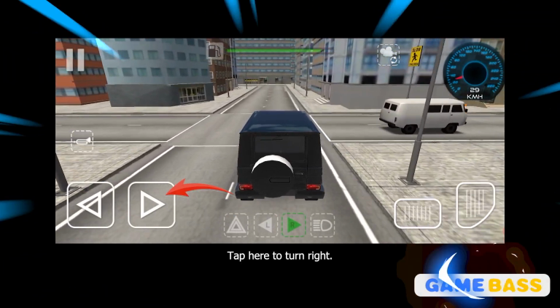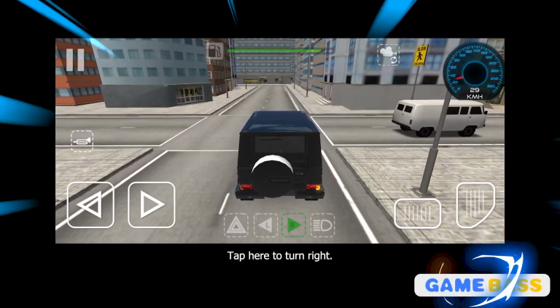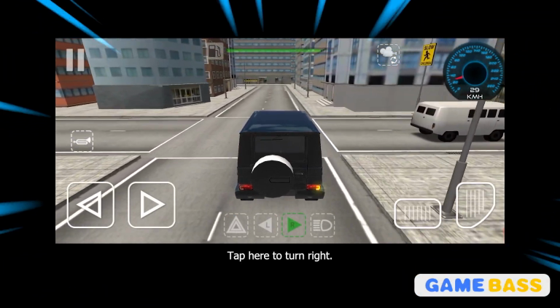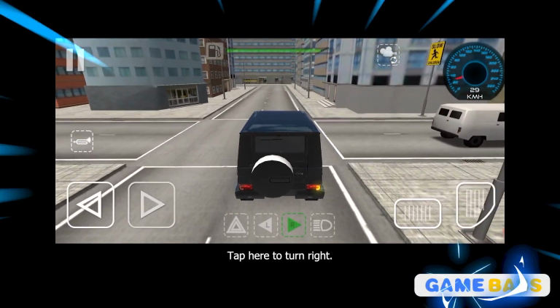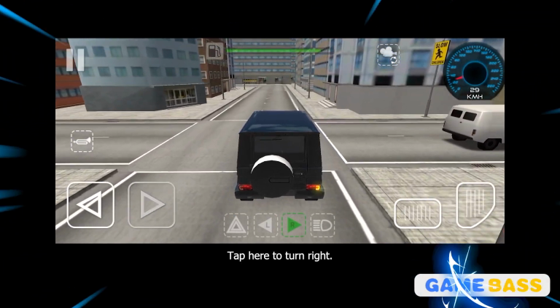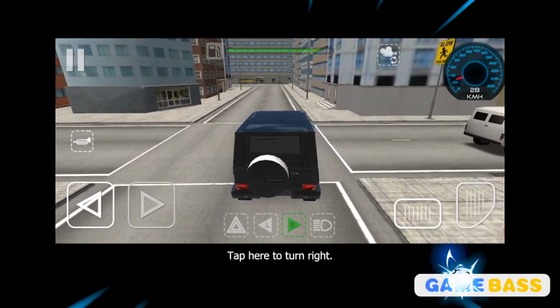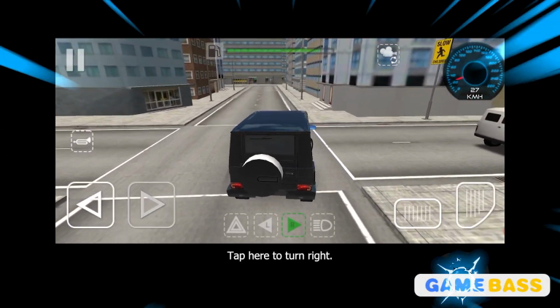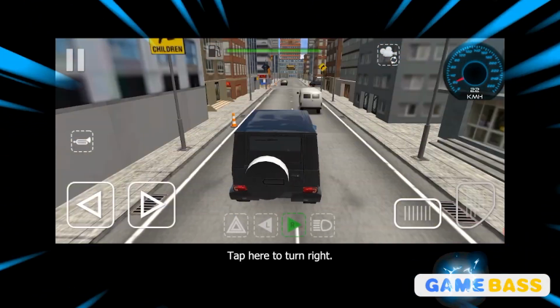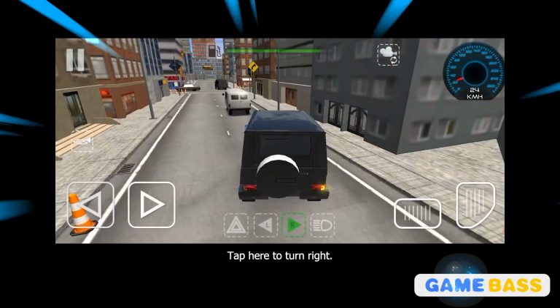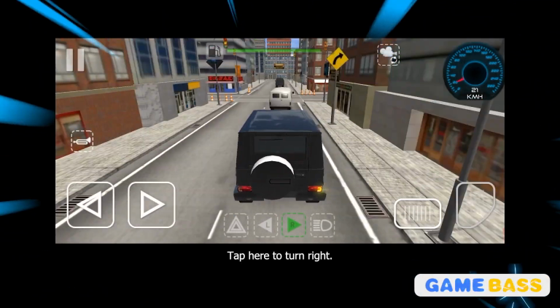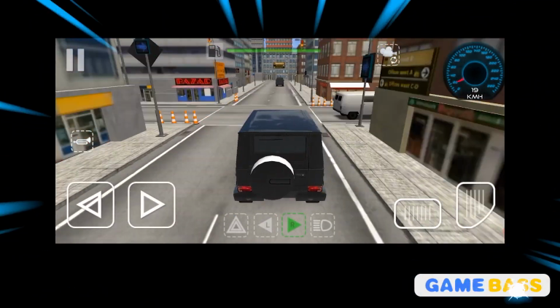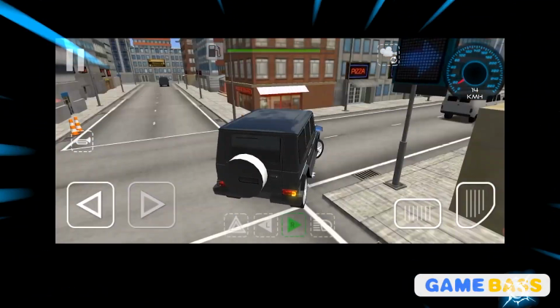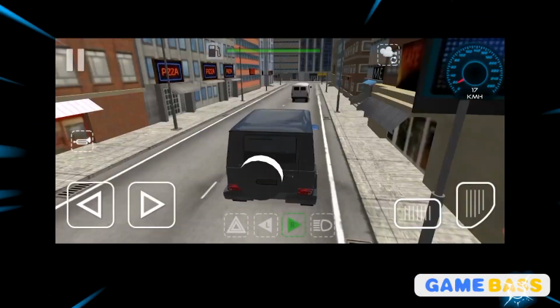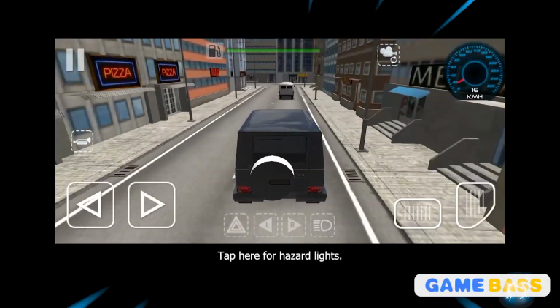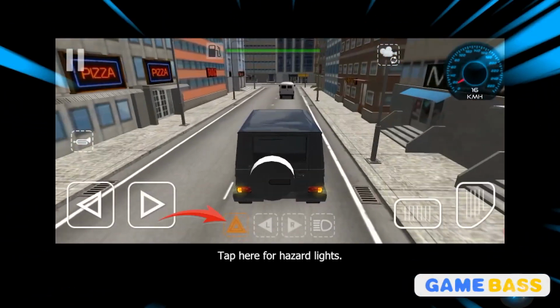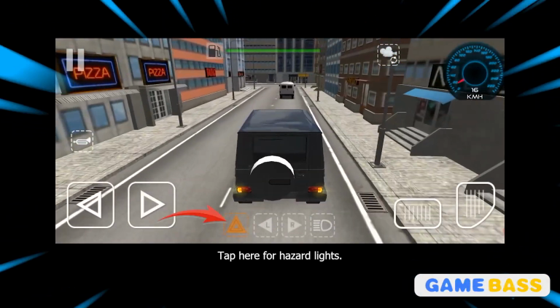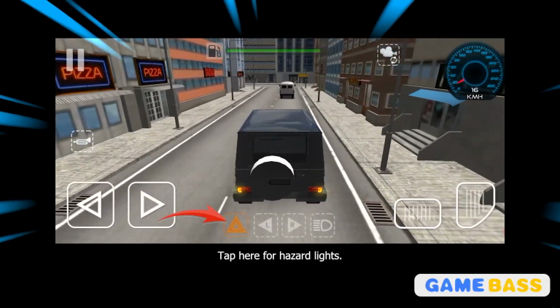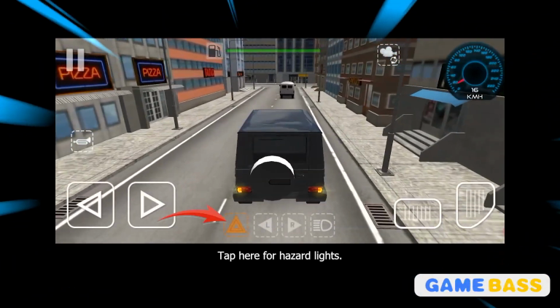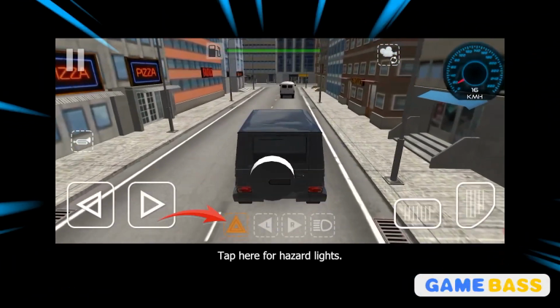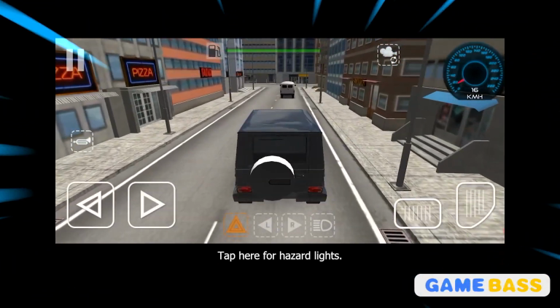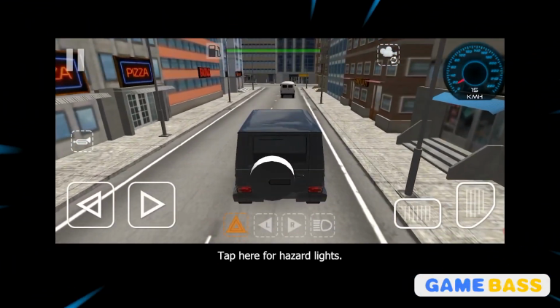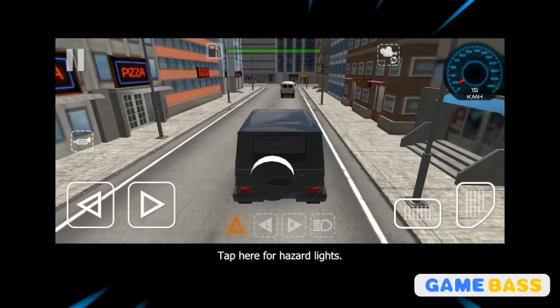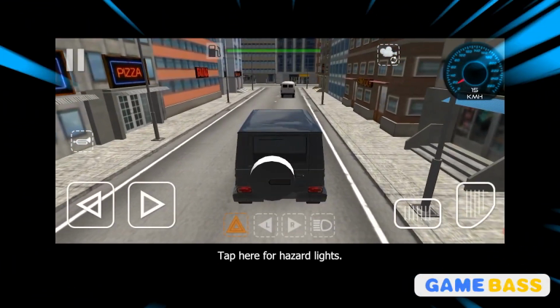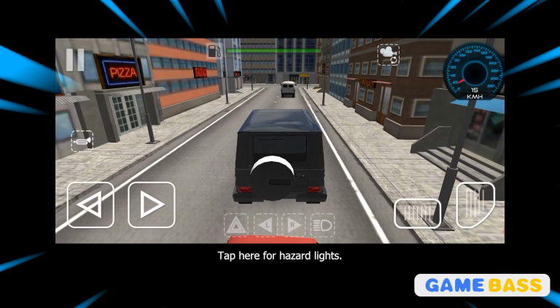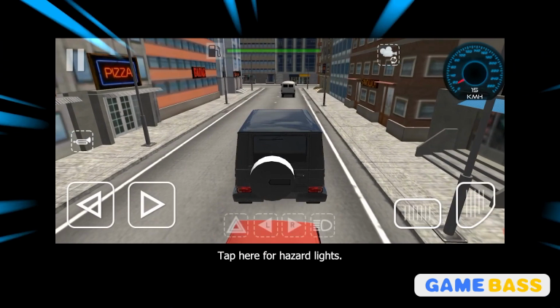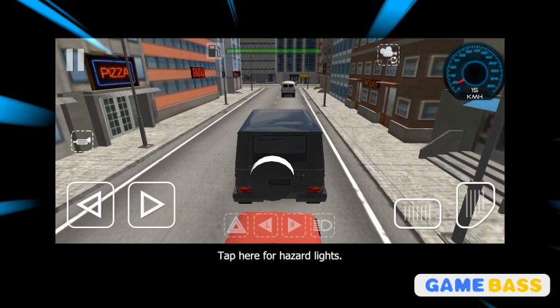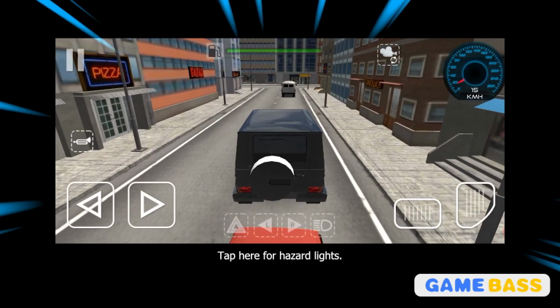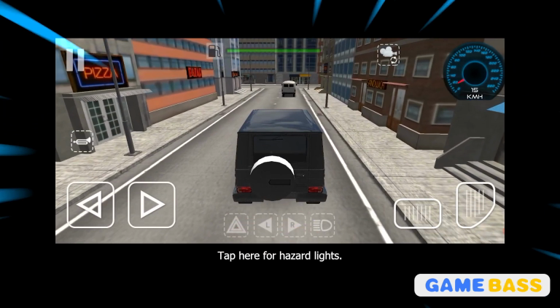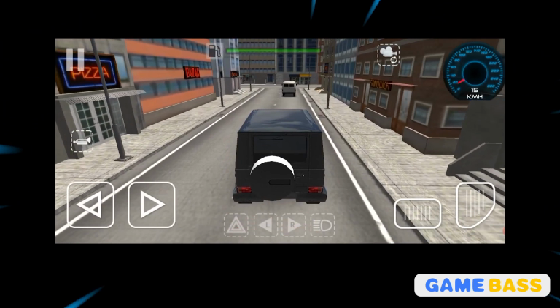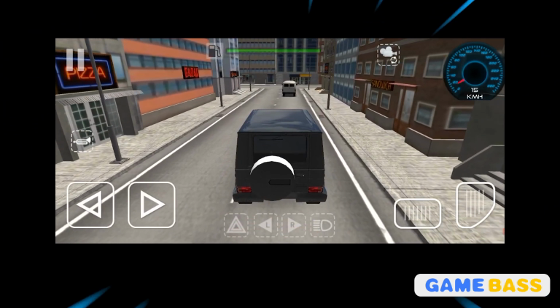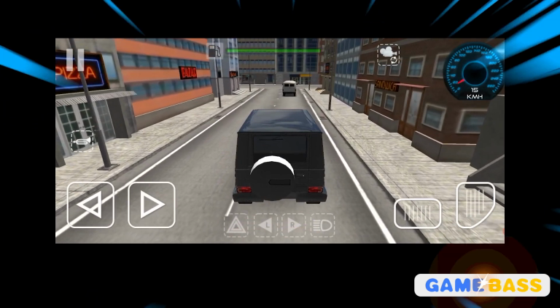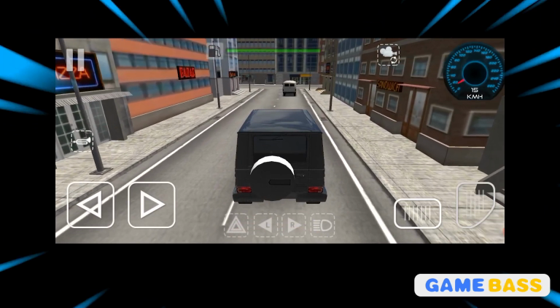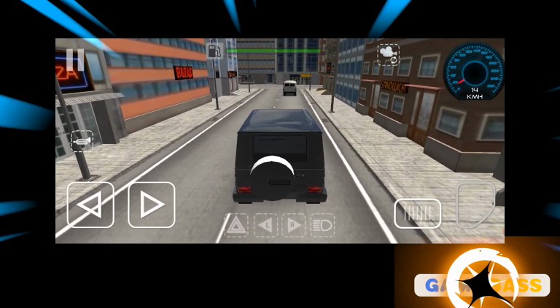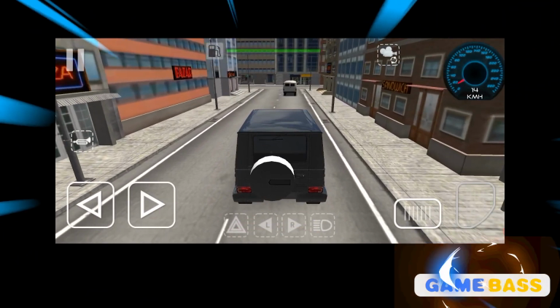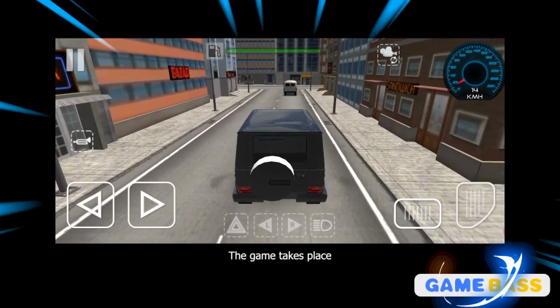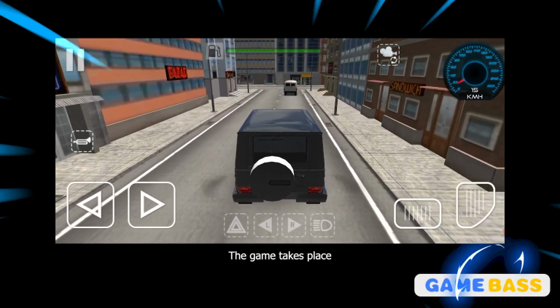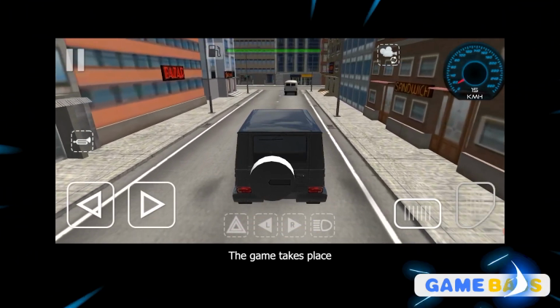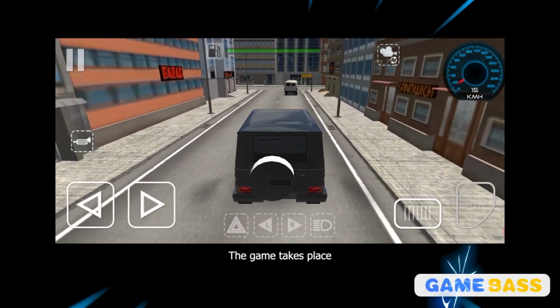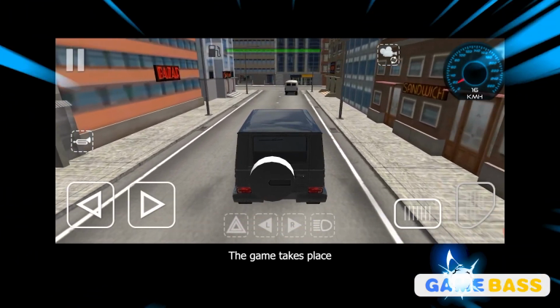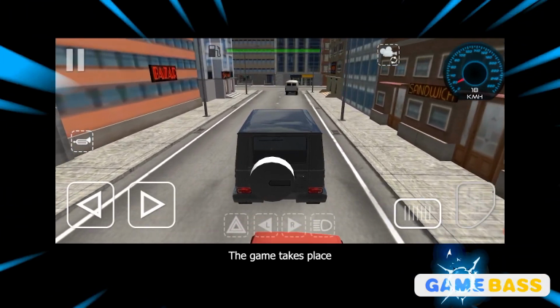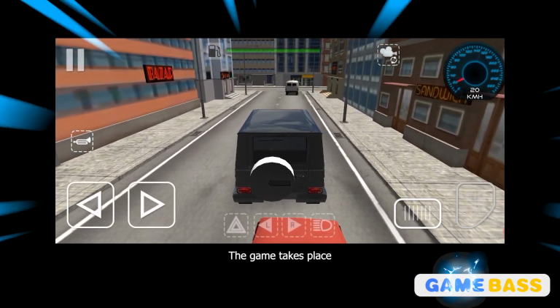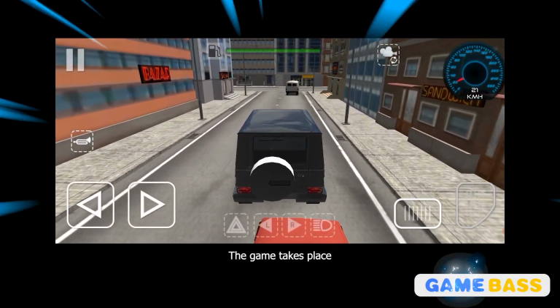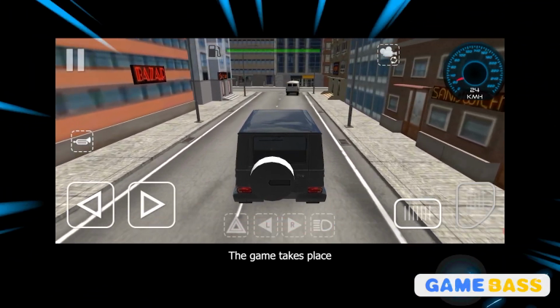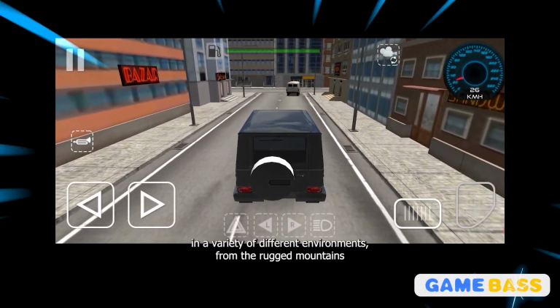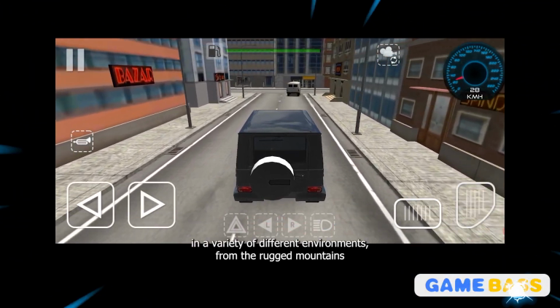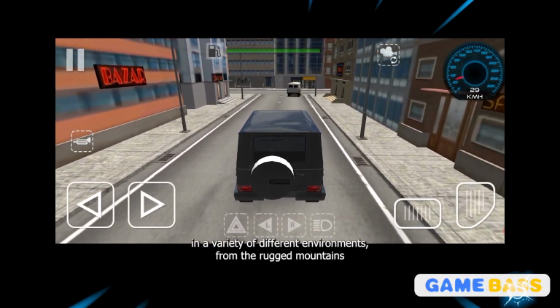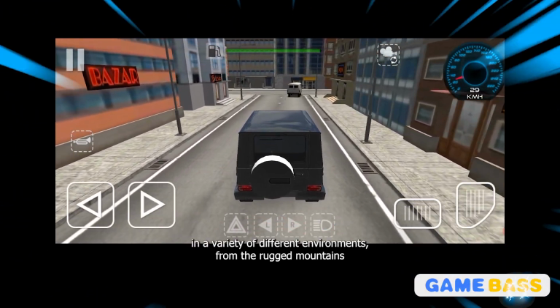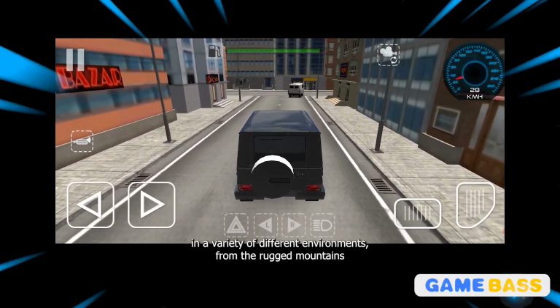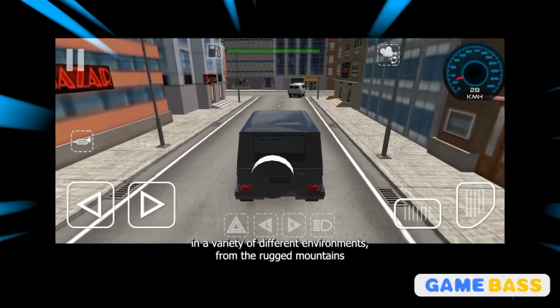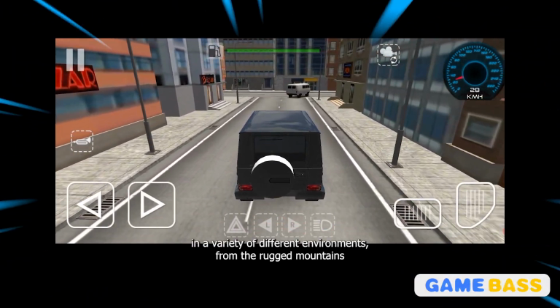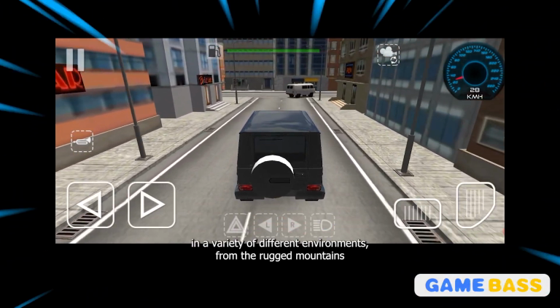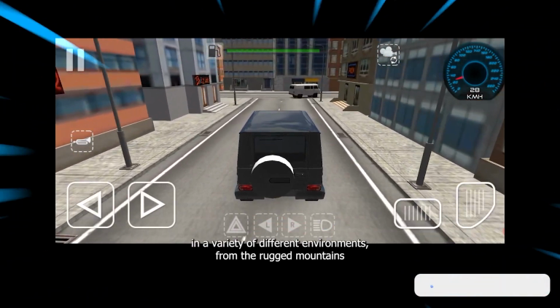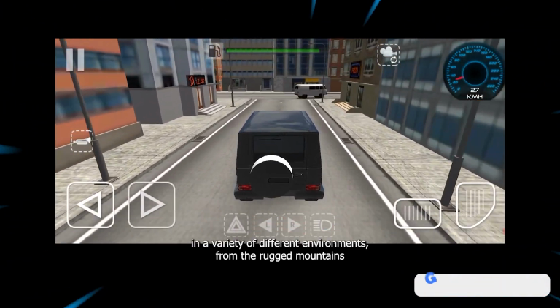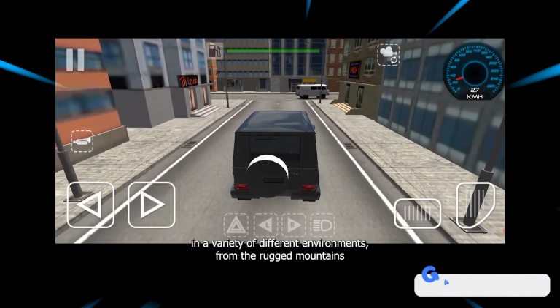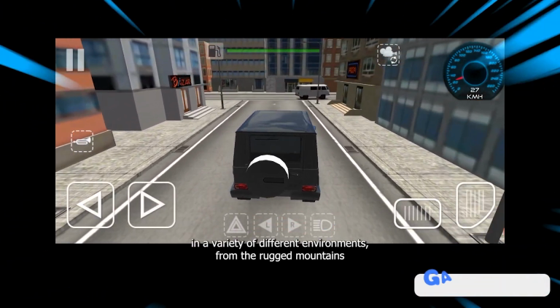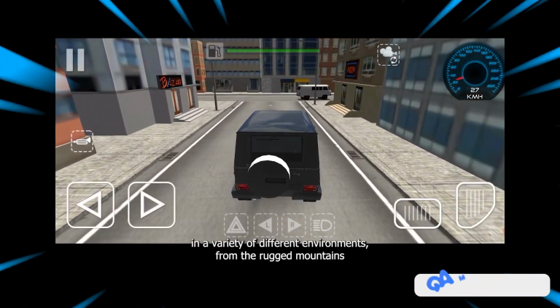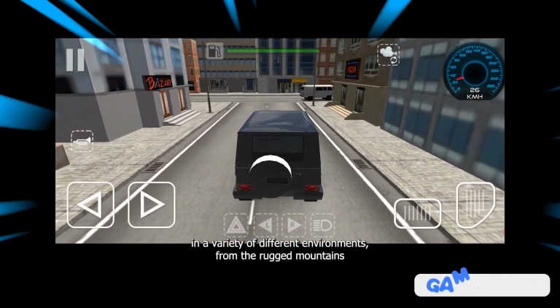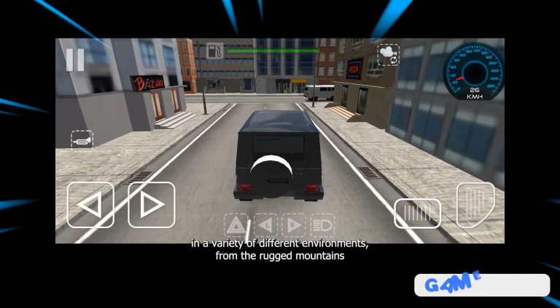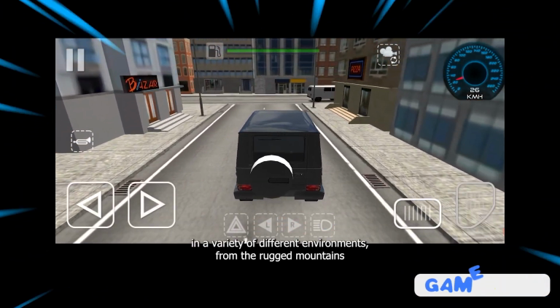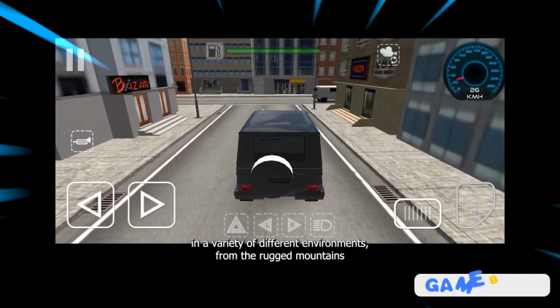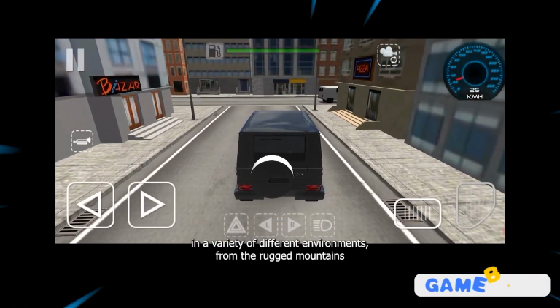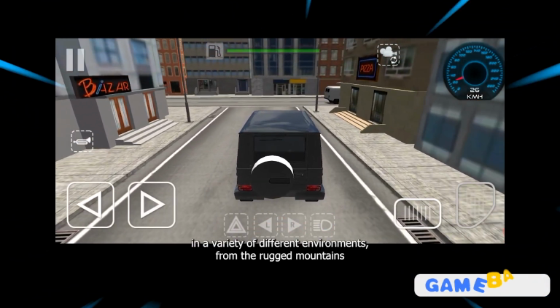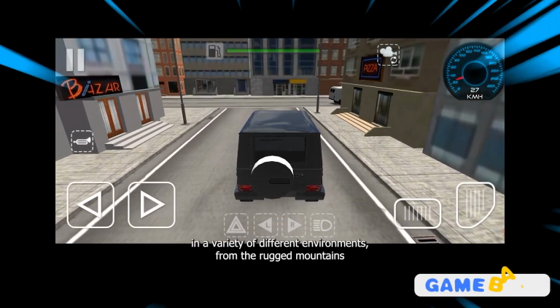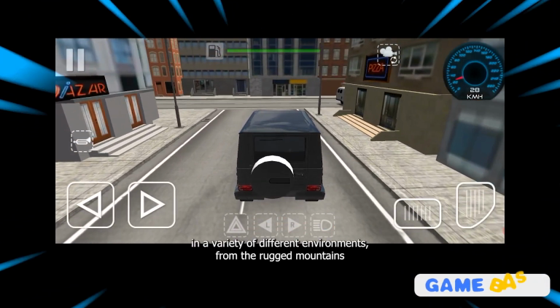Tap here to brake, tap here for the right signal, tap here to turn right, tap here for hazard lights. The game takes place in a variety of different environments.